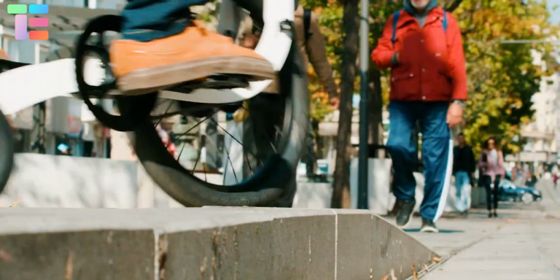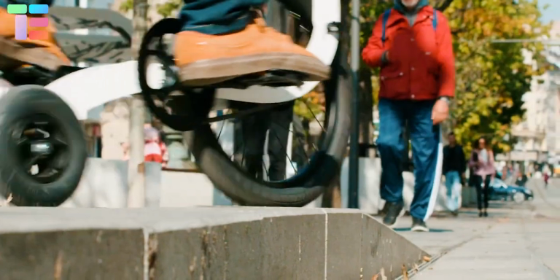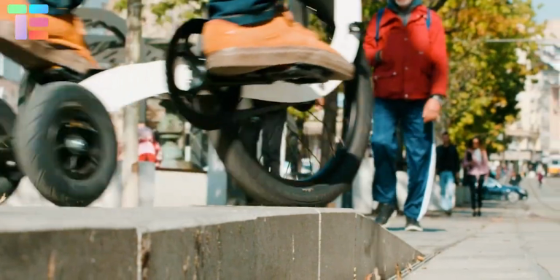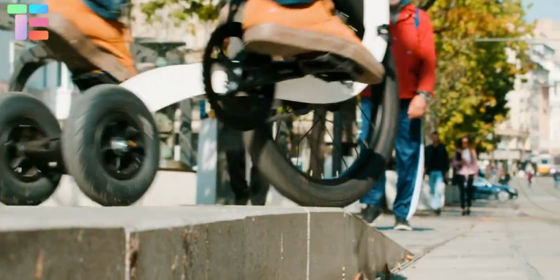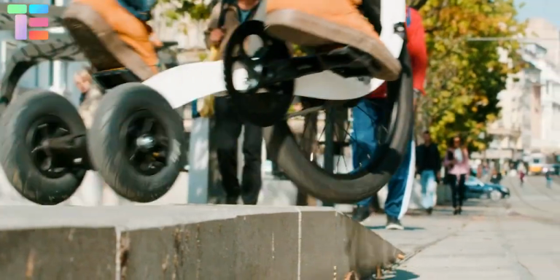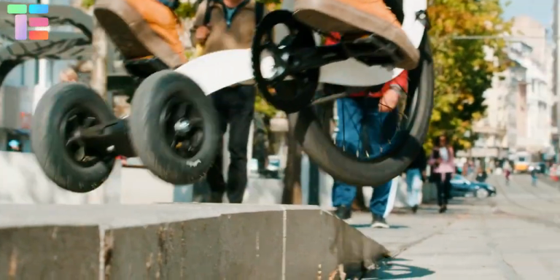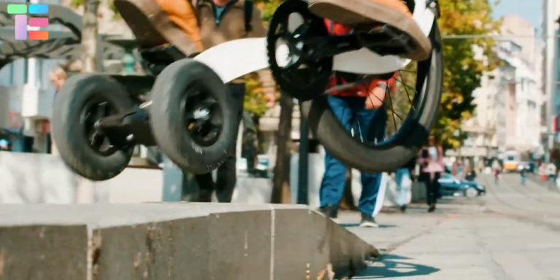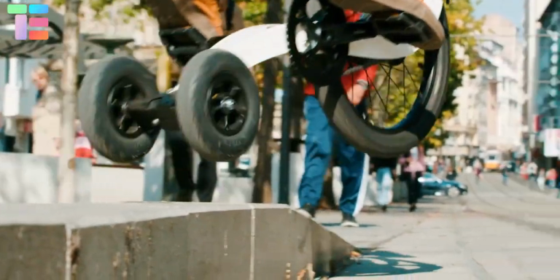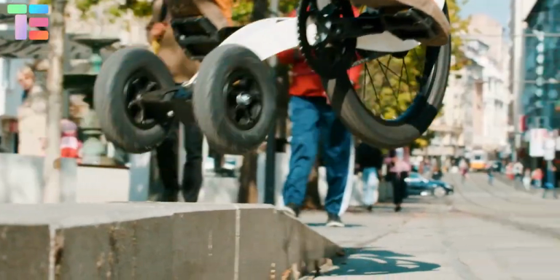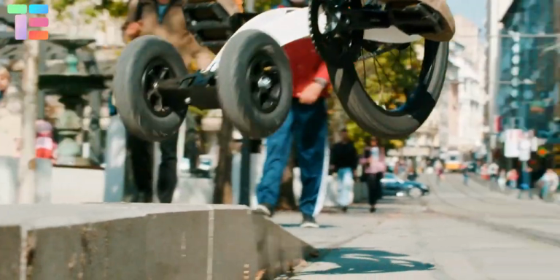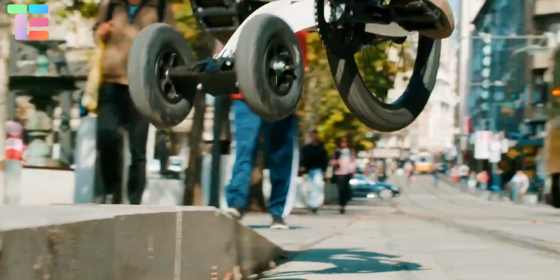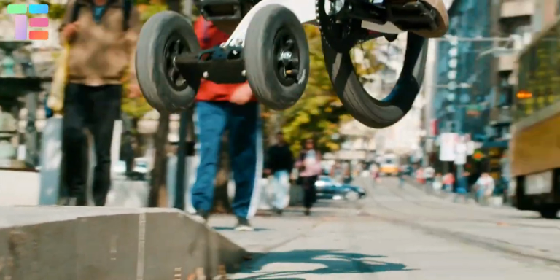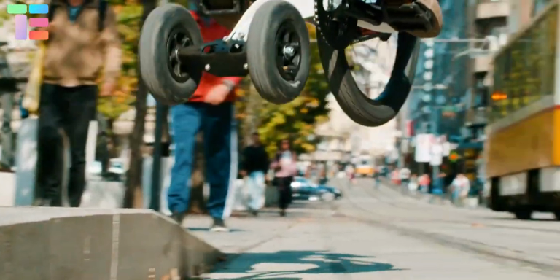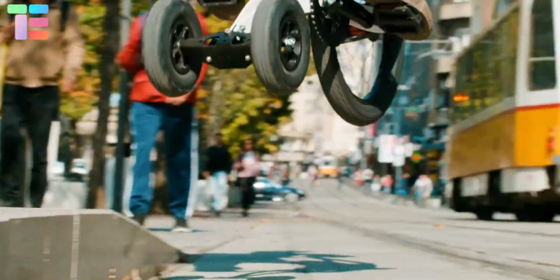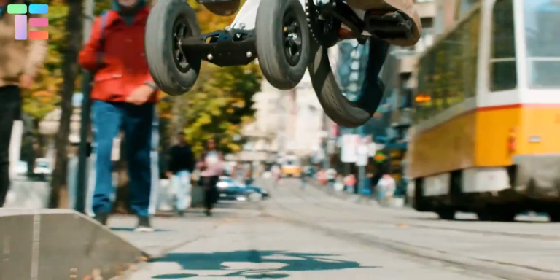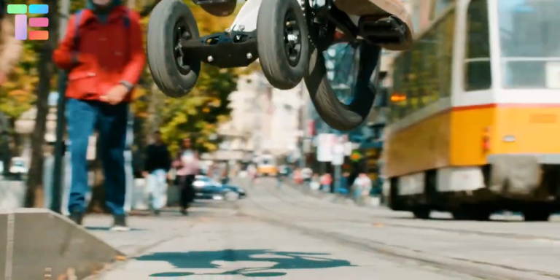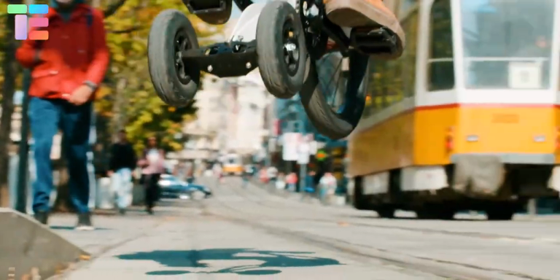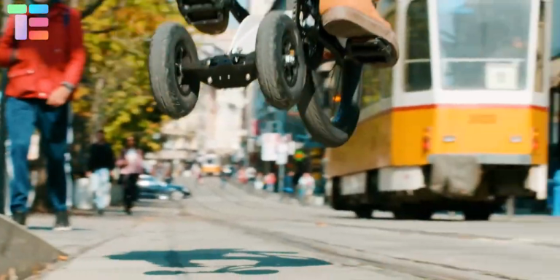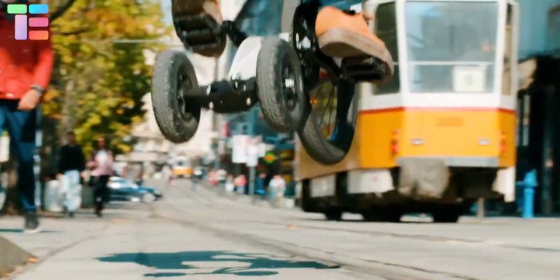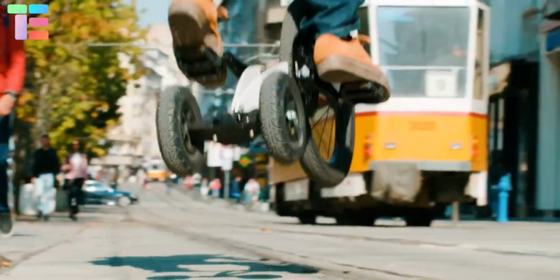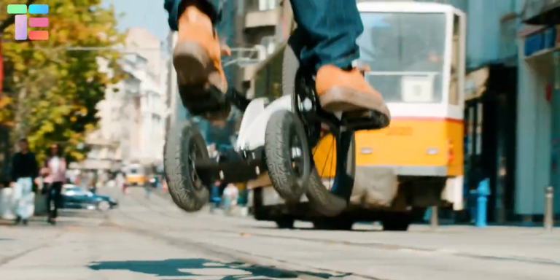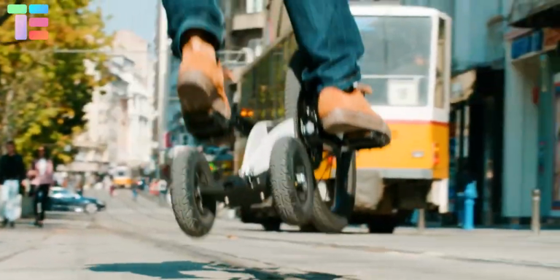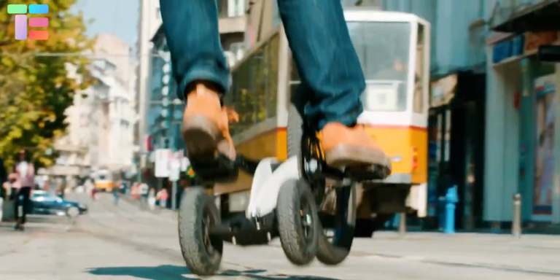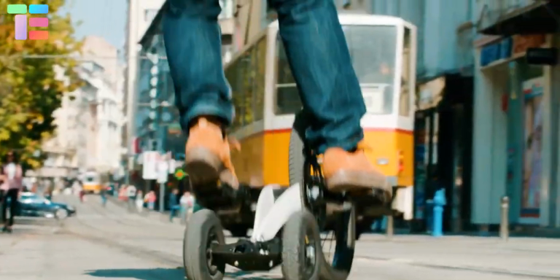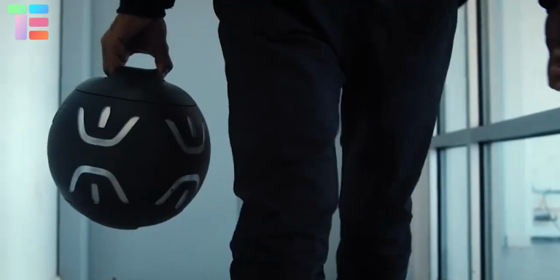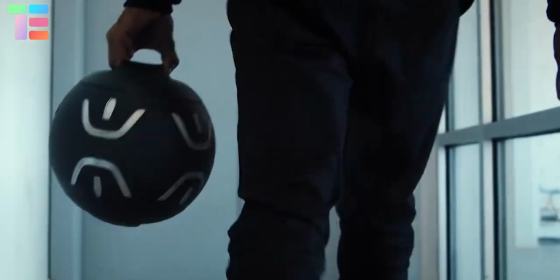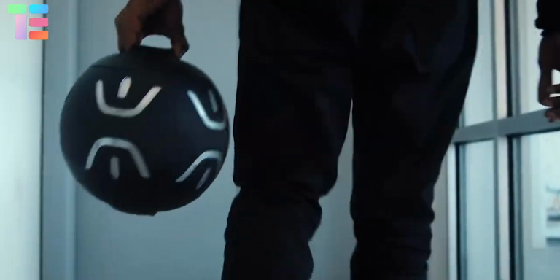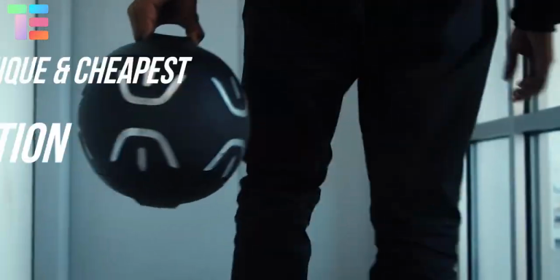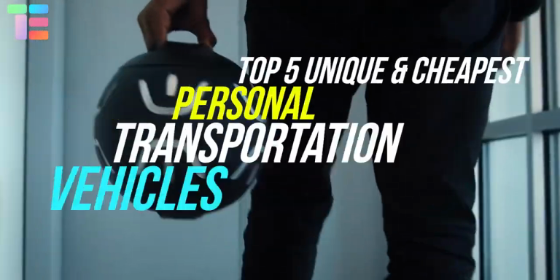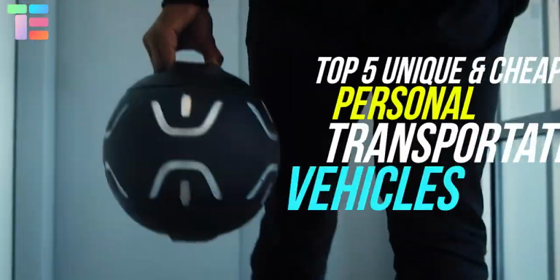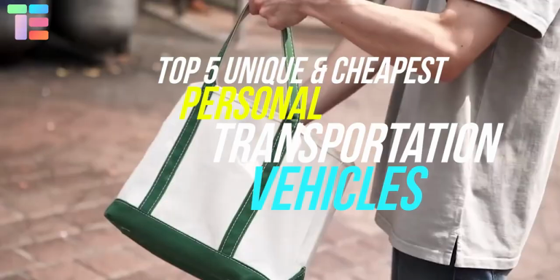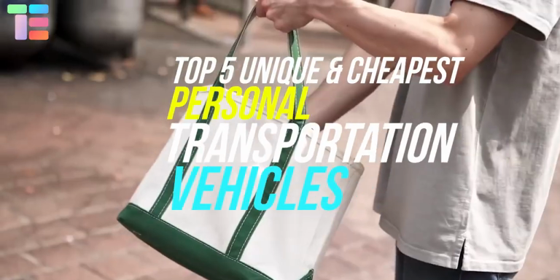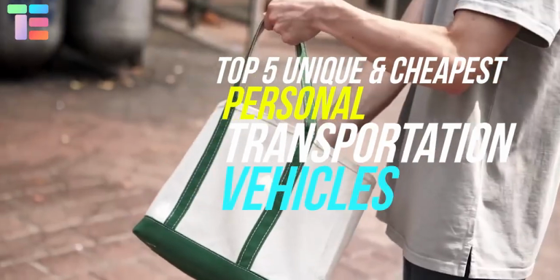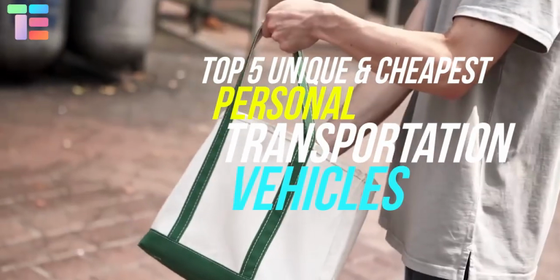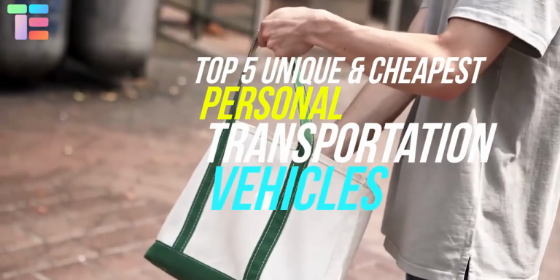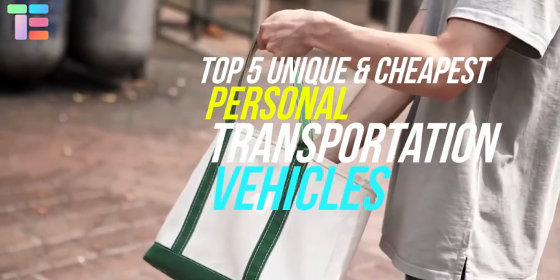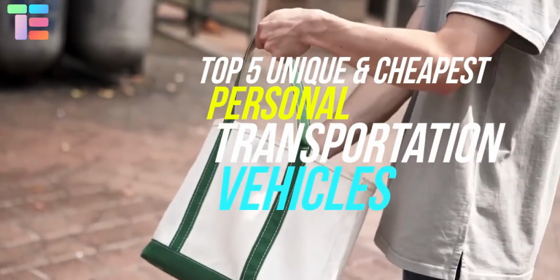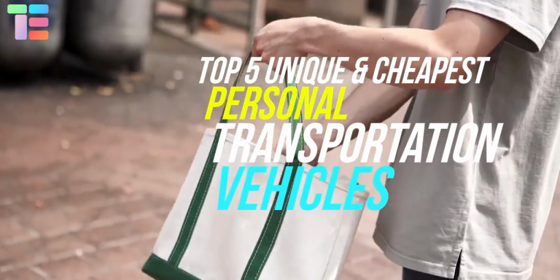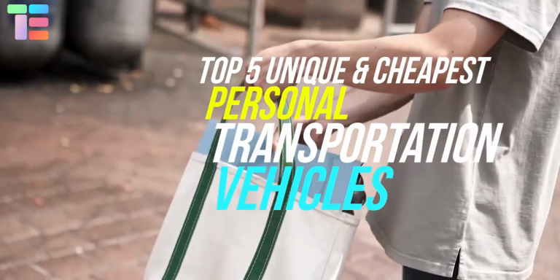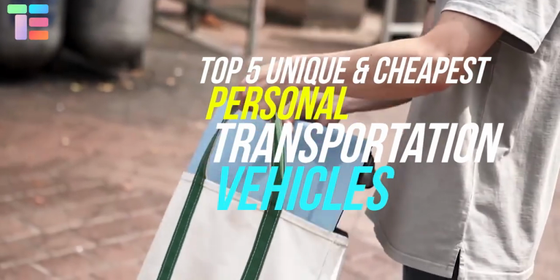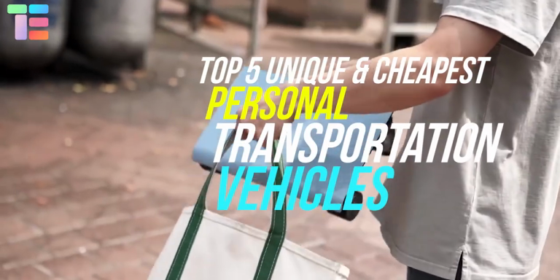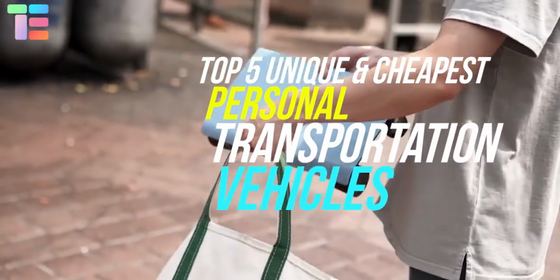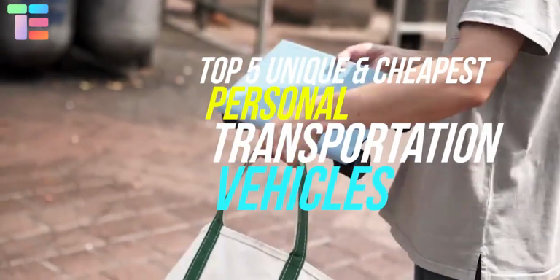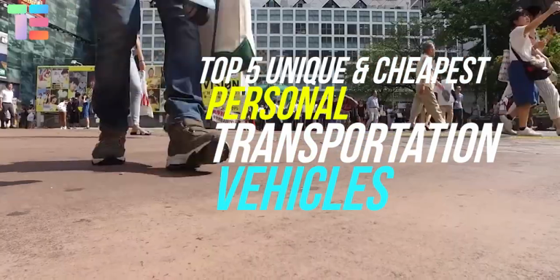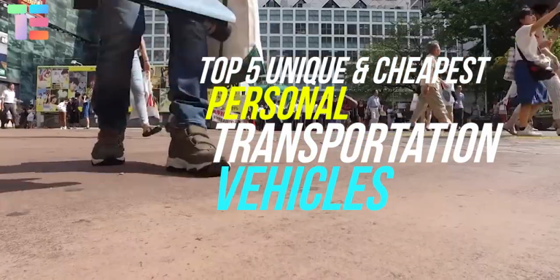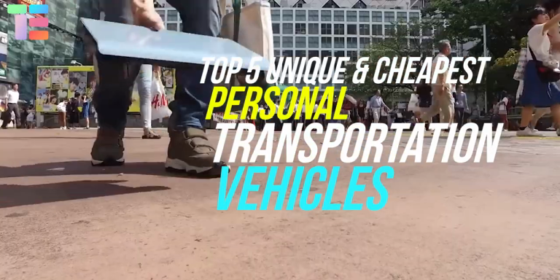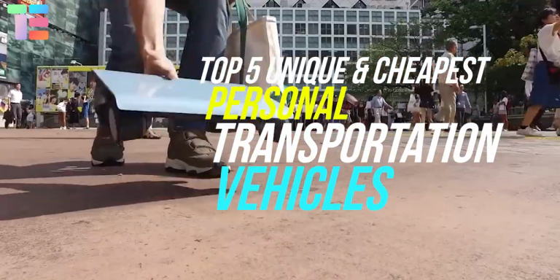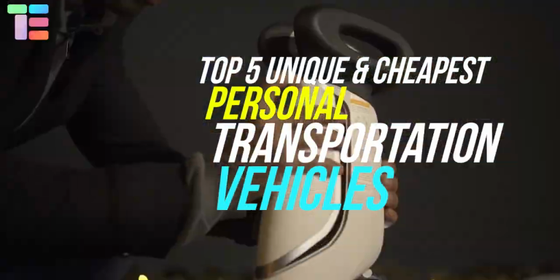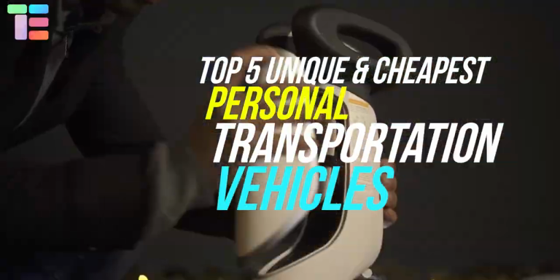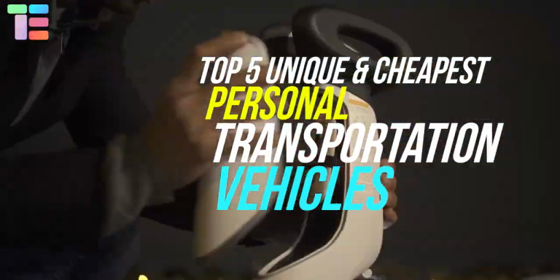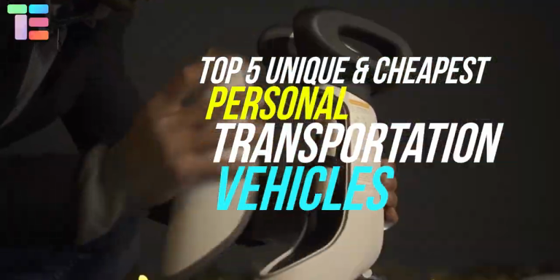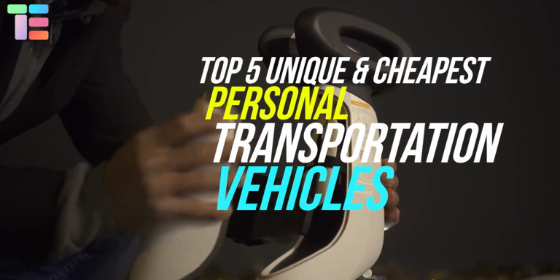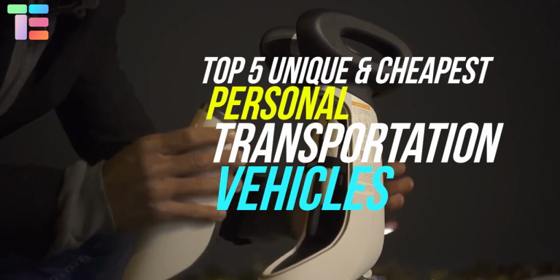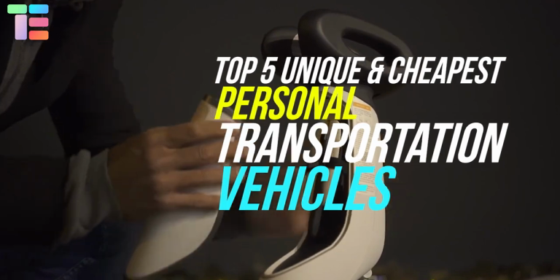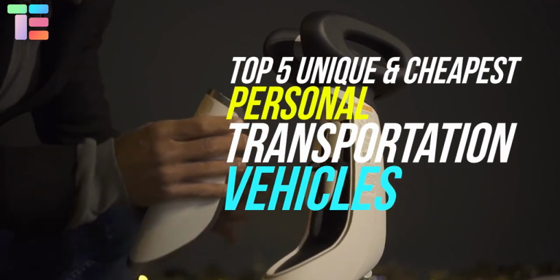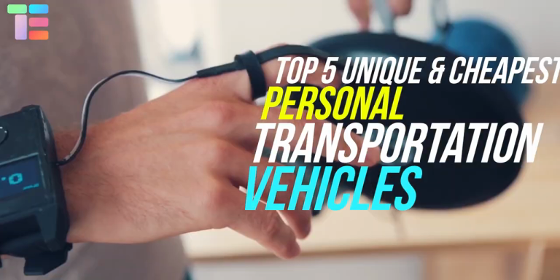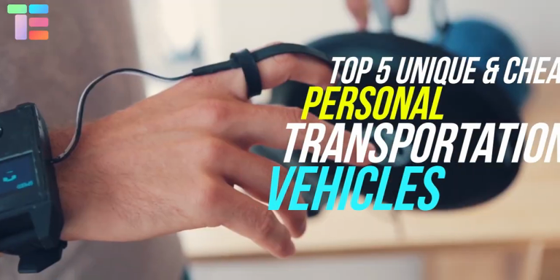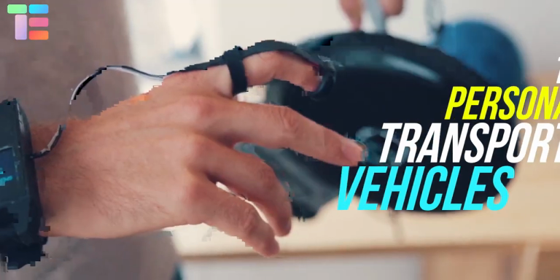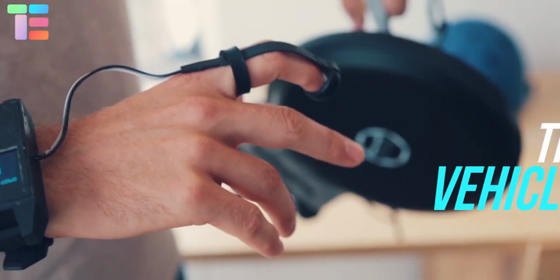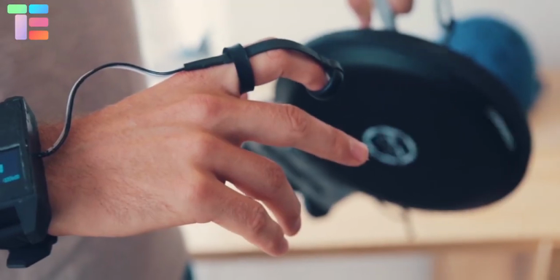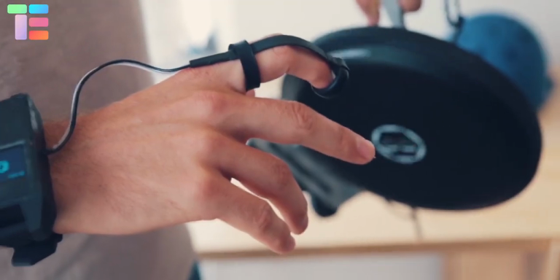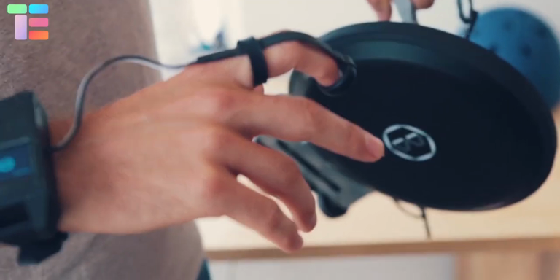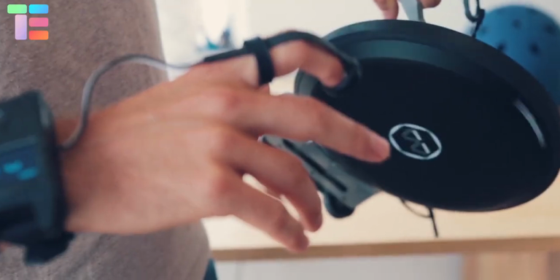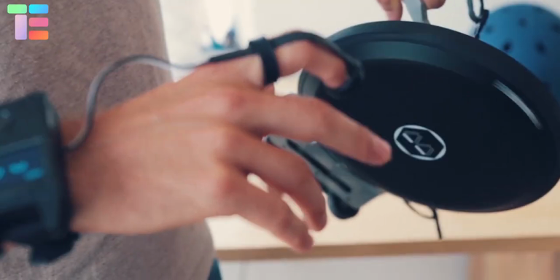In this video we will show you the top 5 unique and cheapest personal vehicles that you have never seen before.